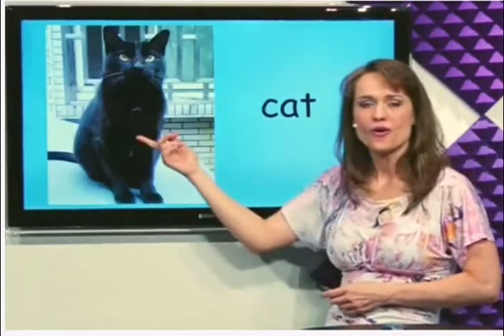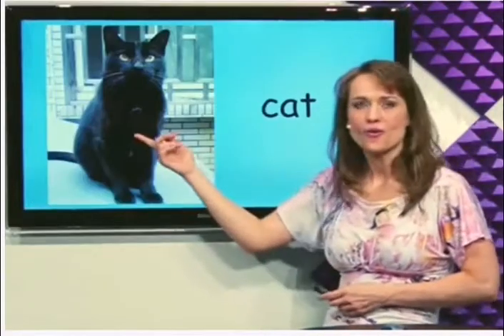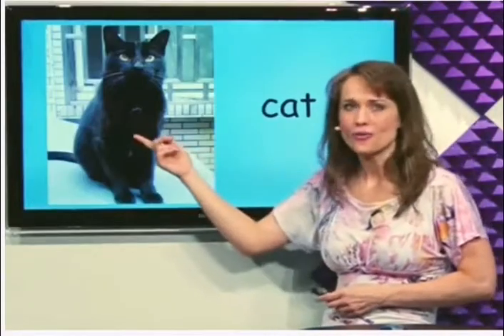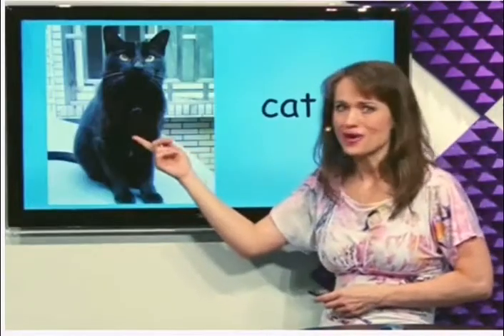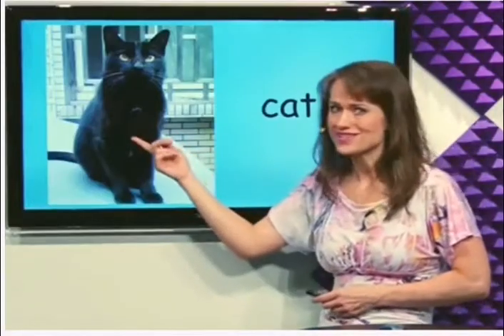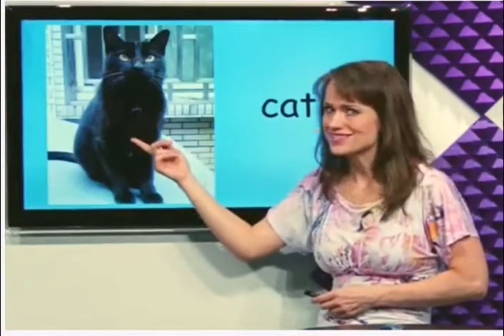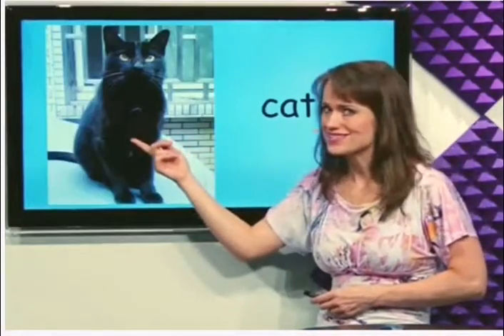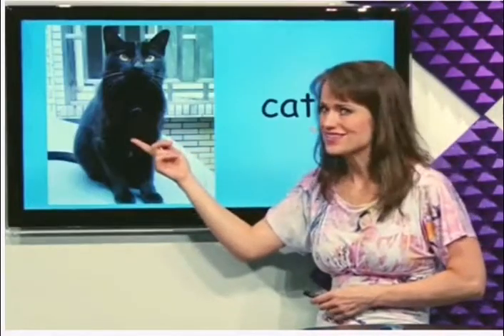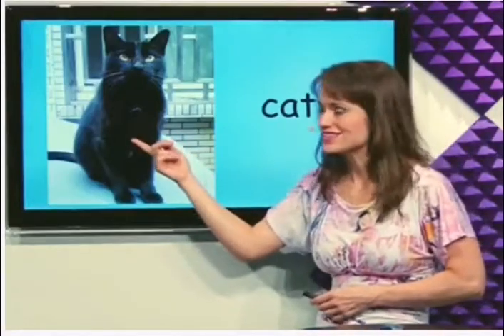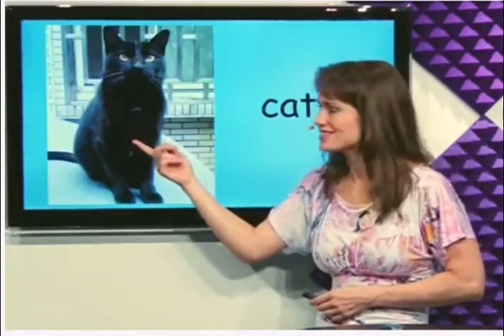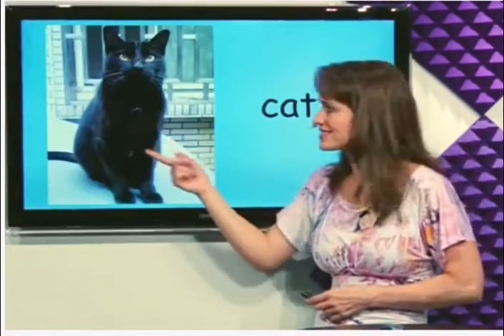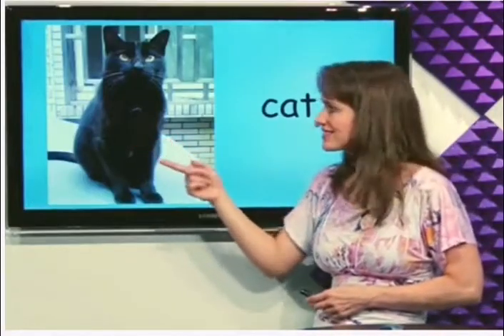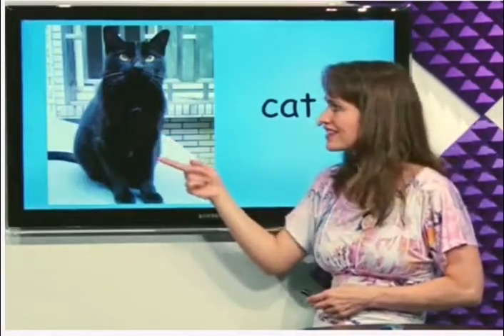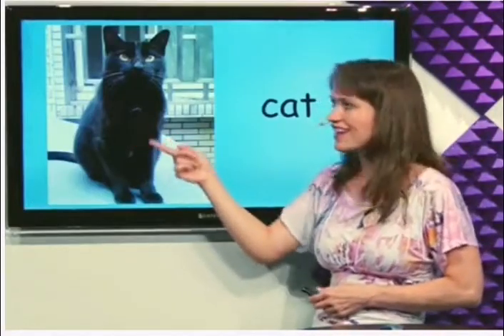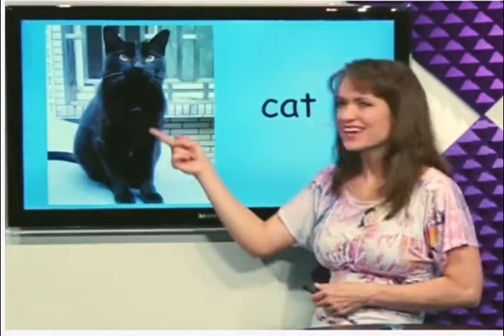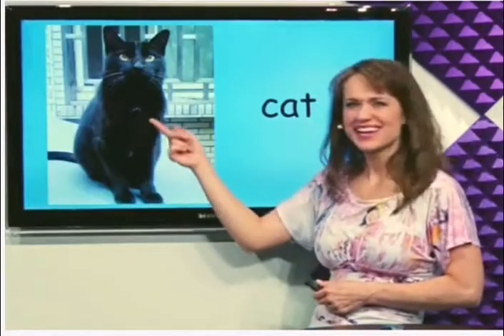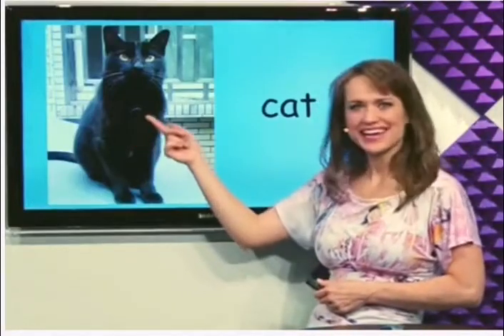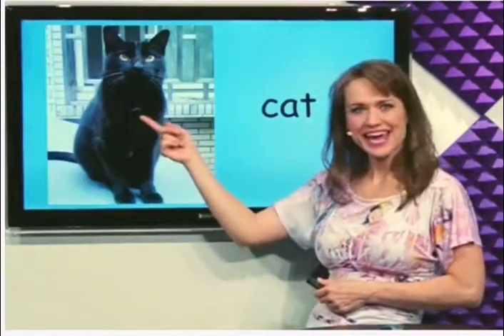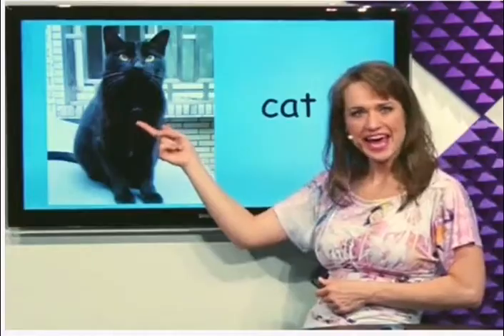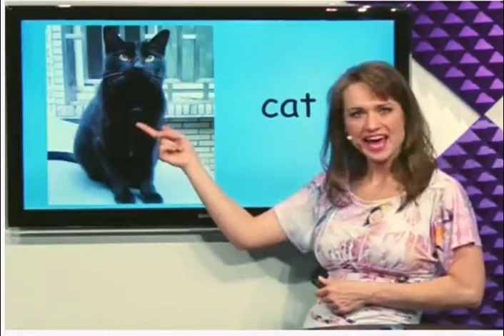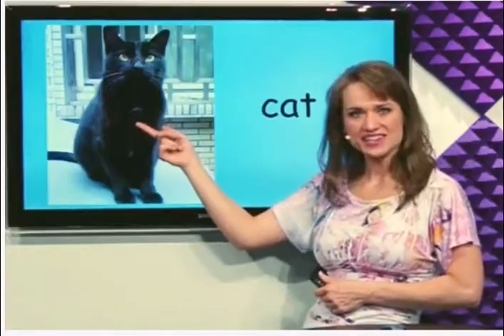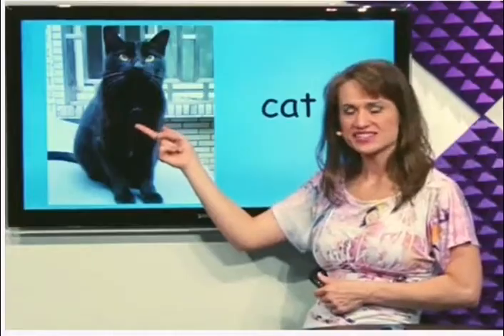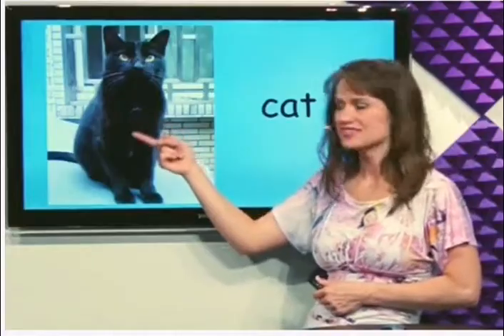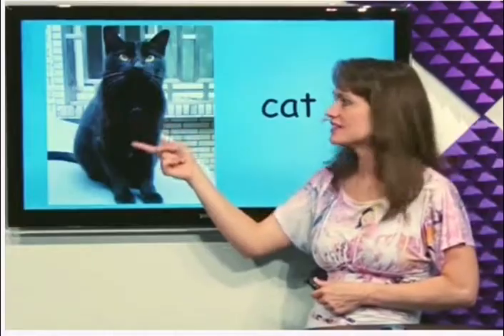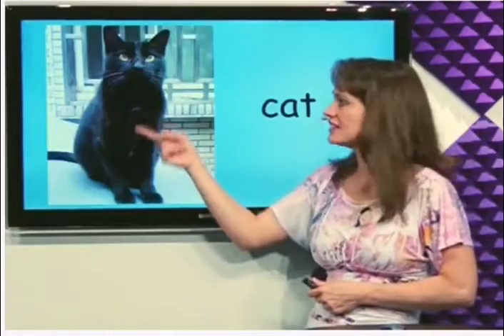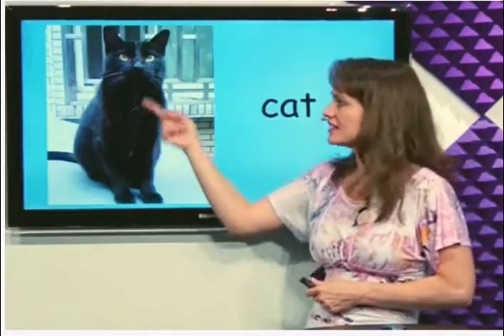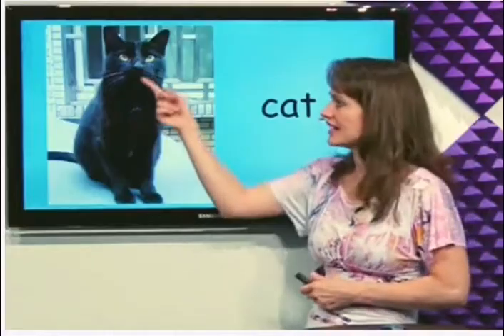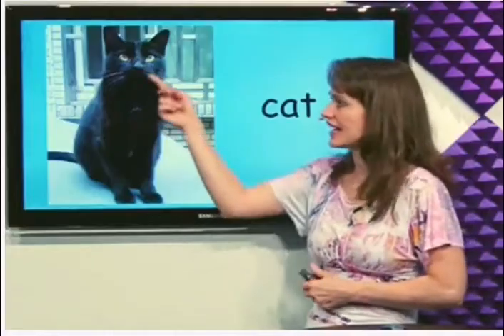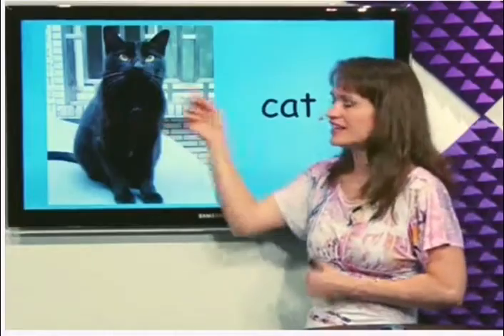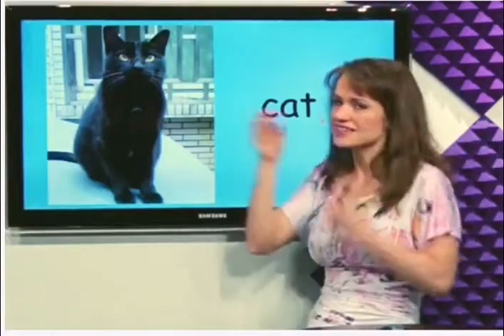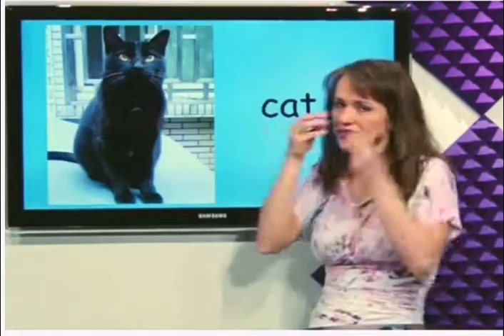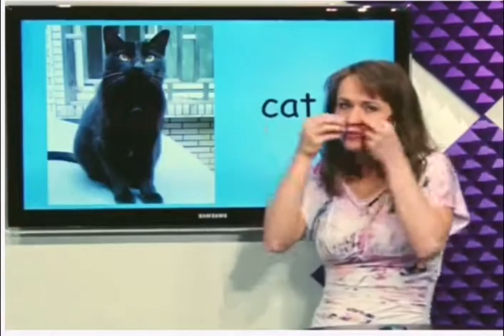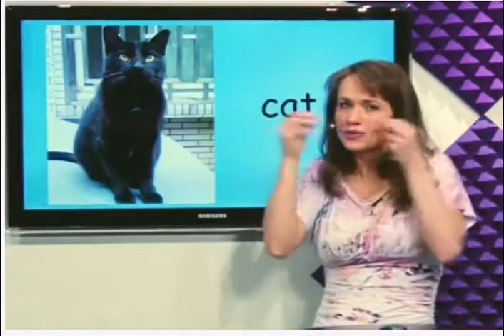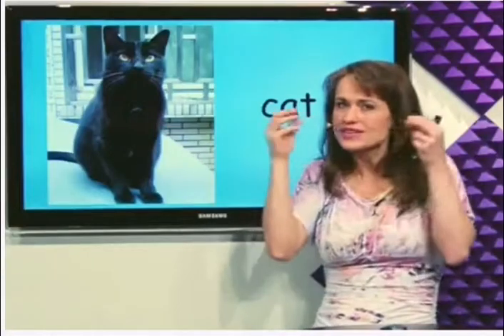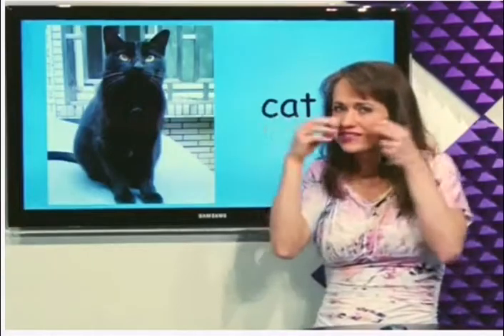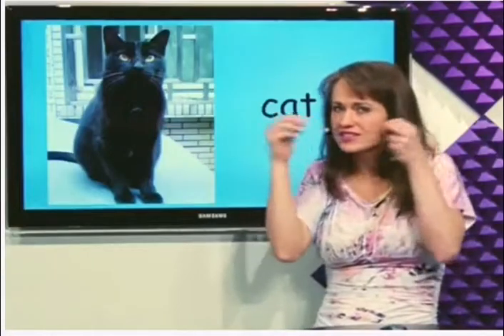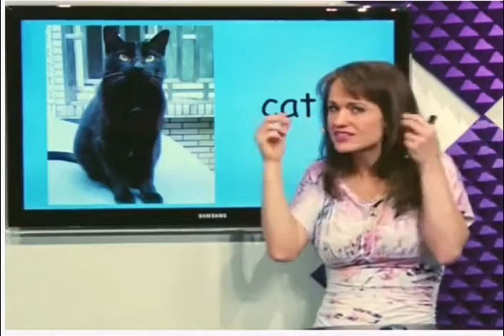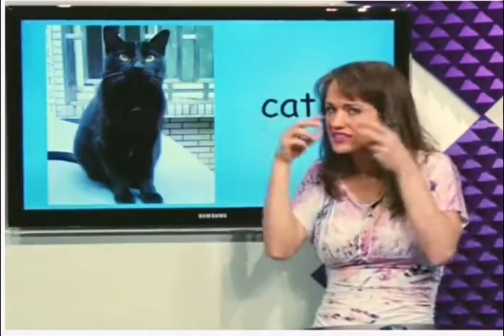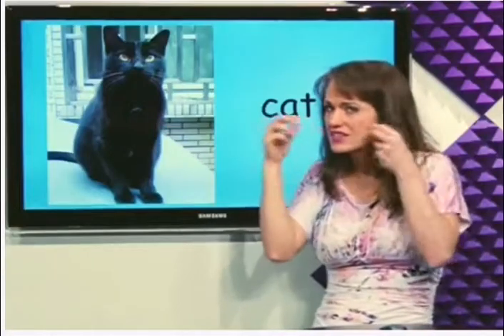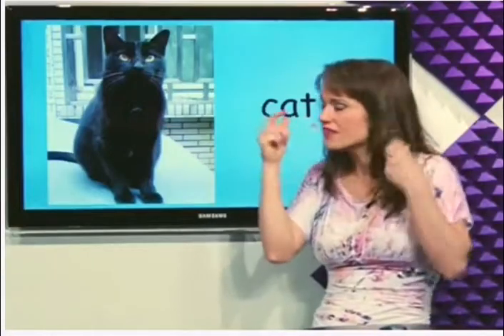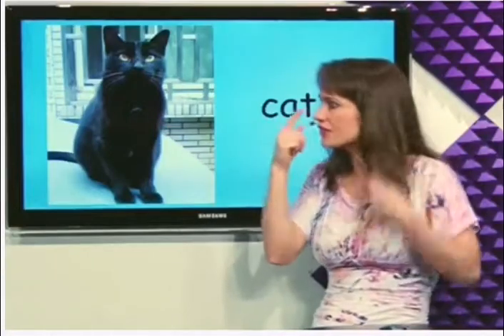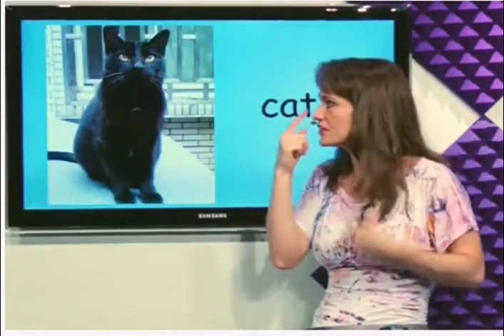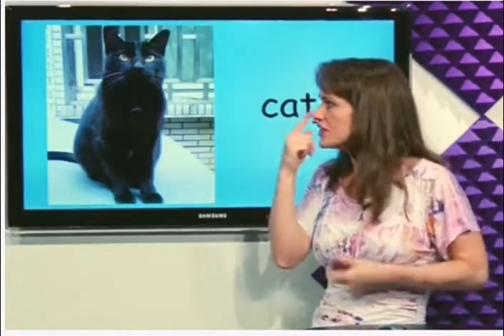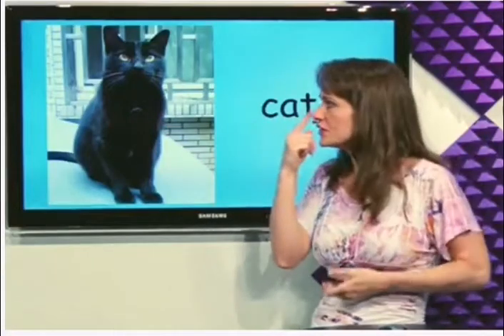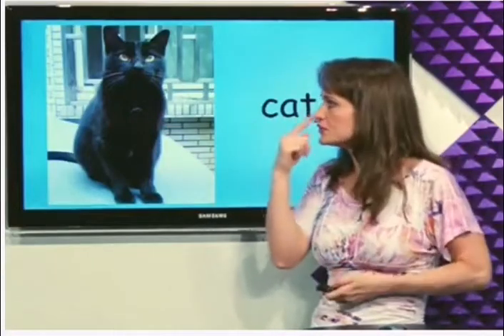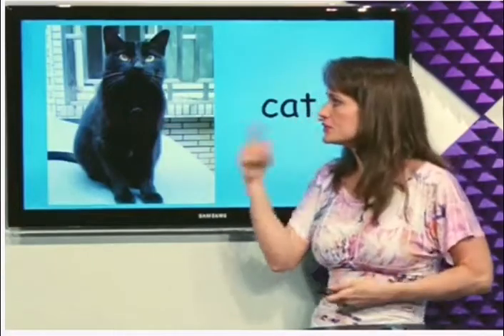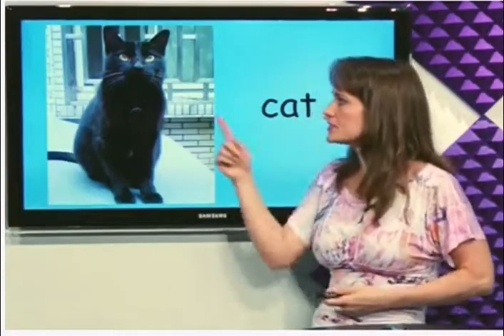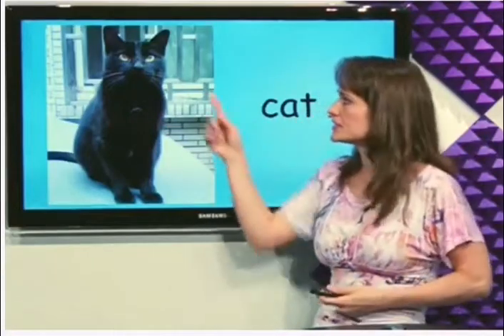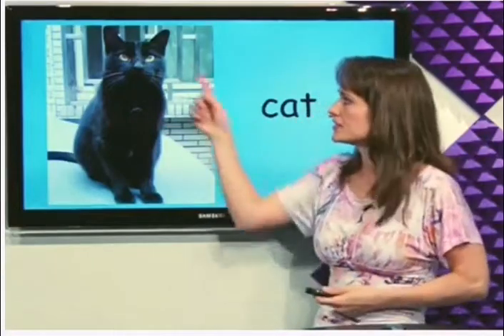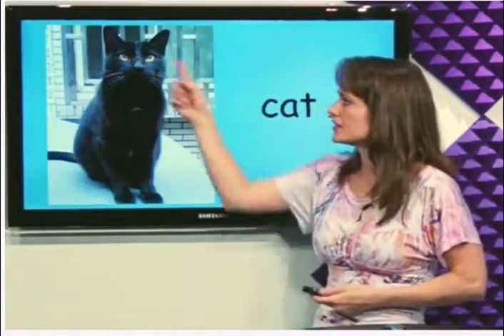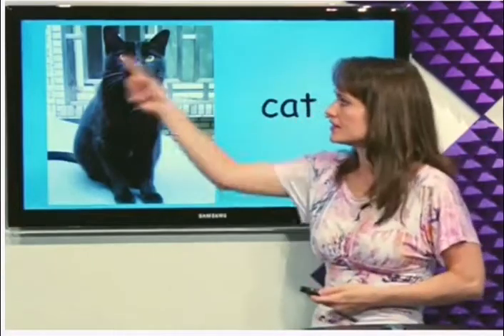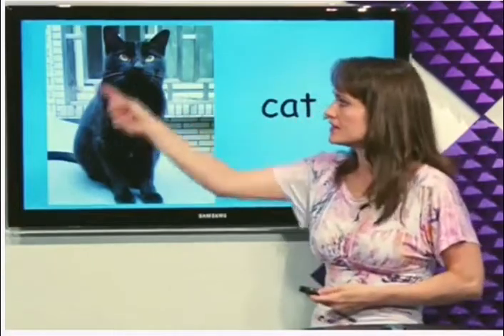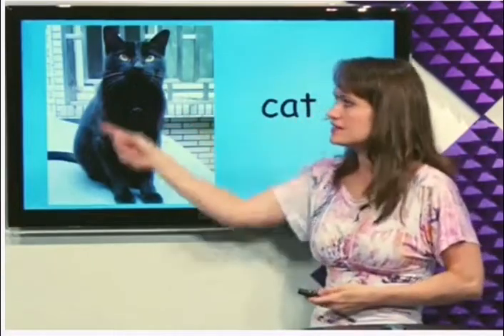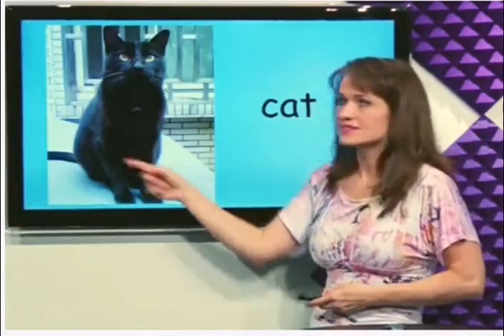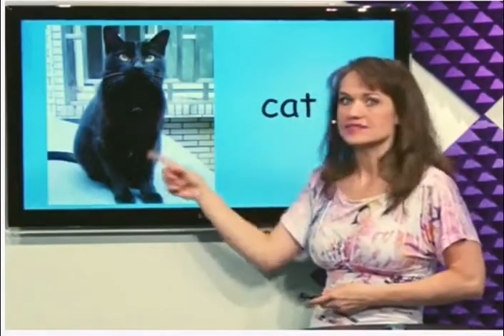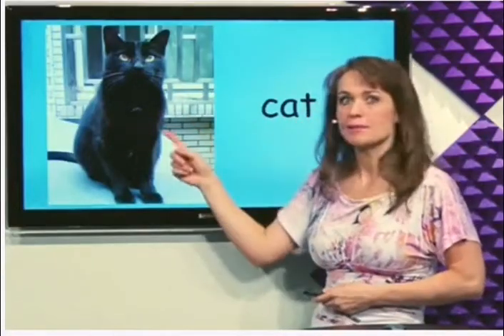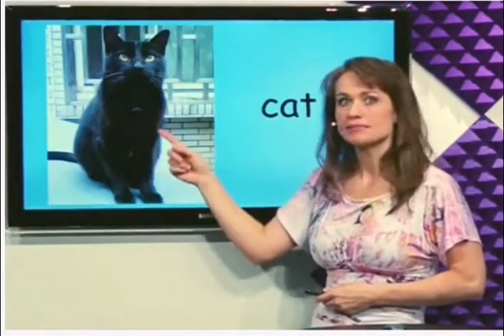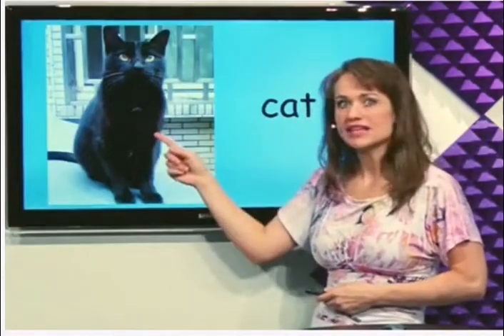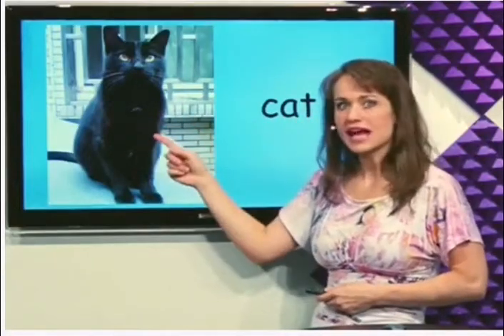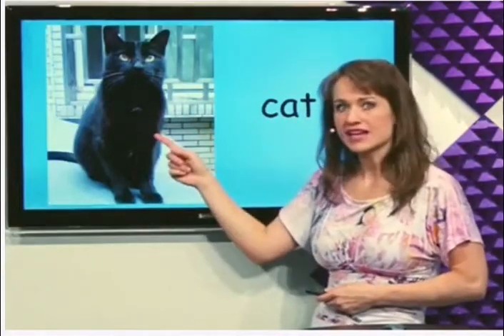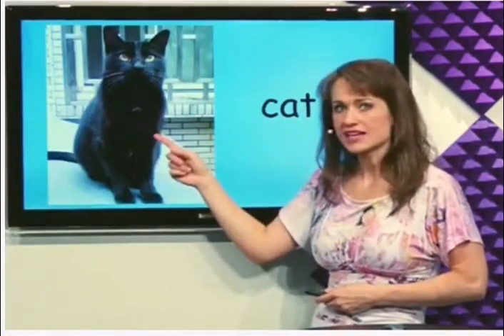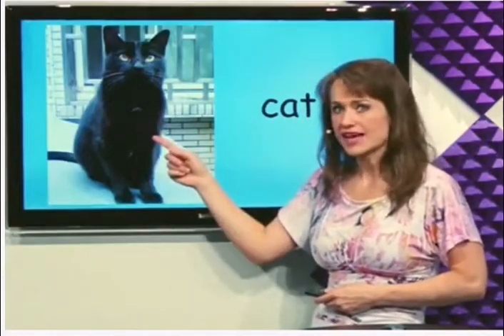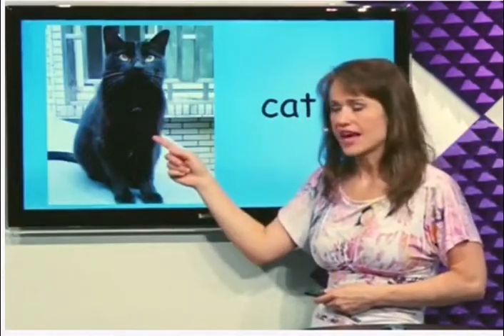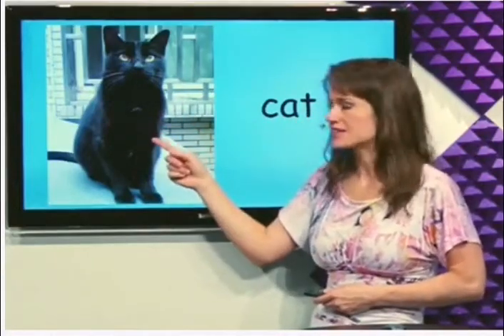What's this? Cat. Cats have whiskers on their nose. This is a black cat.